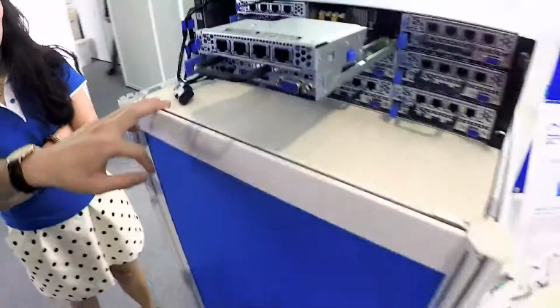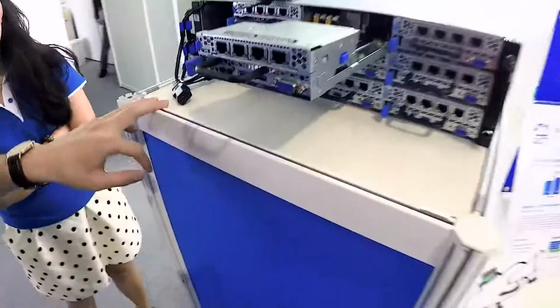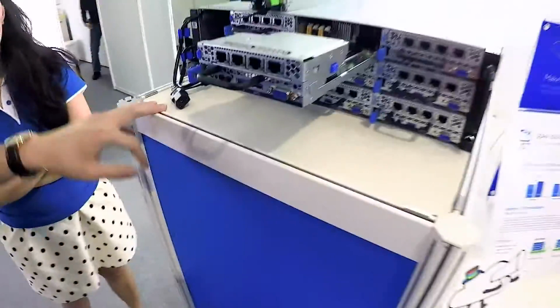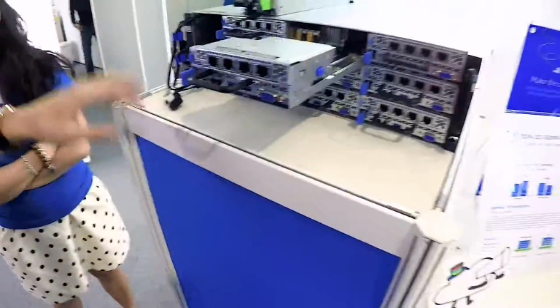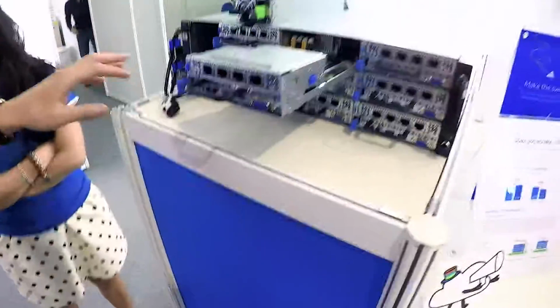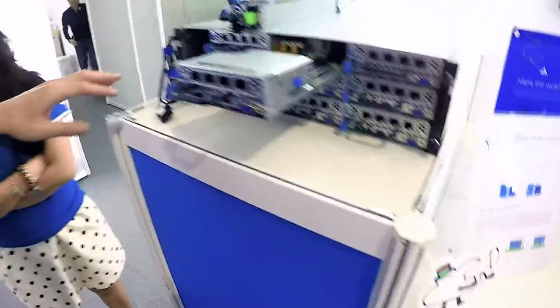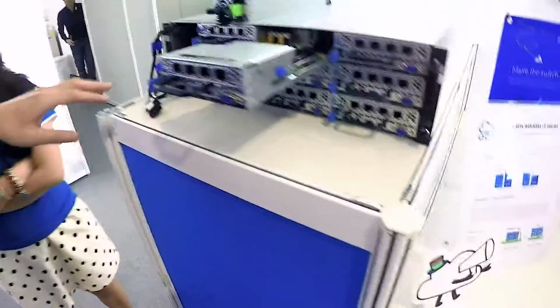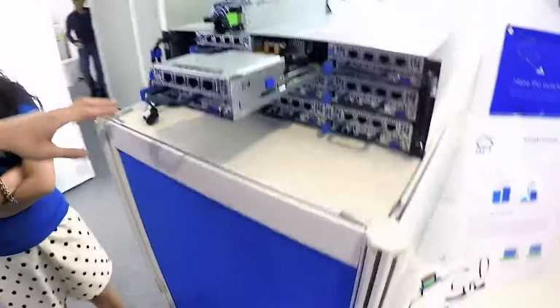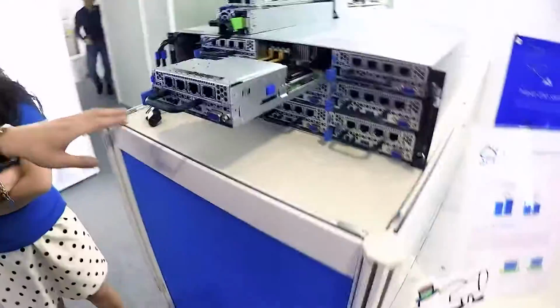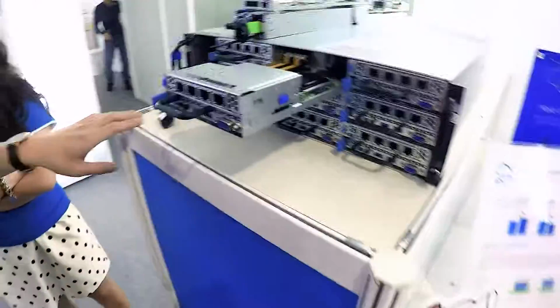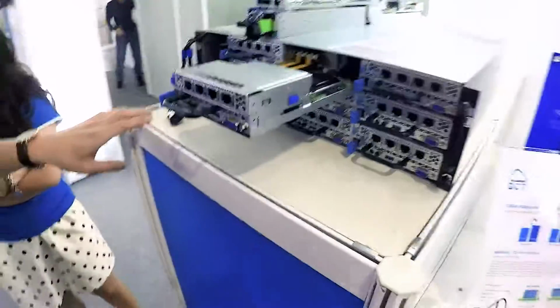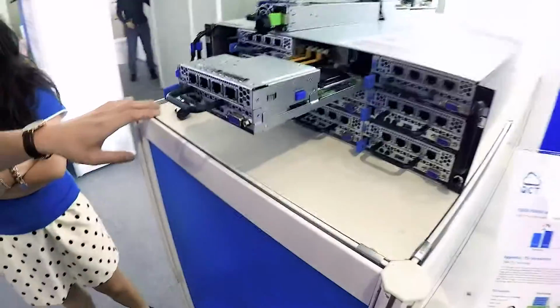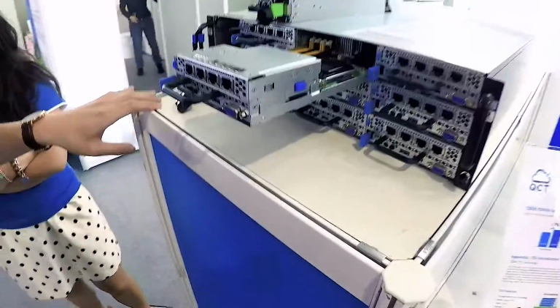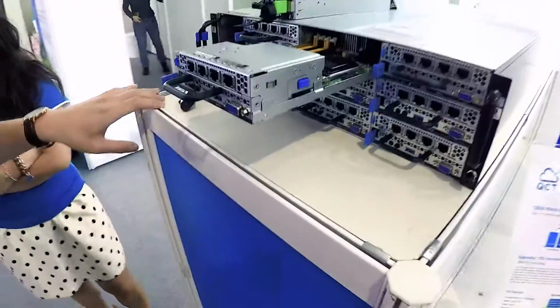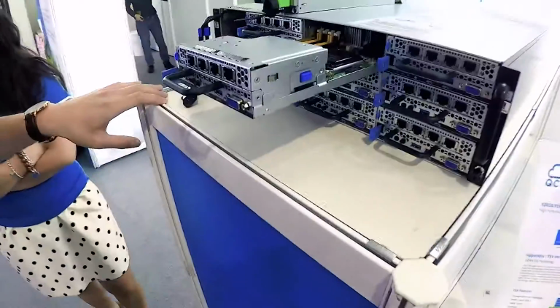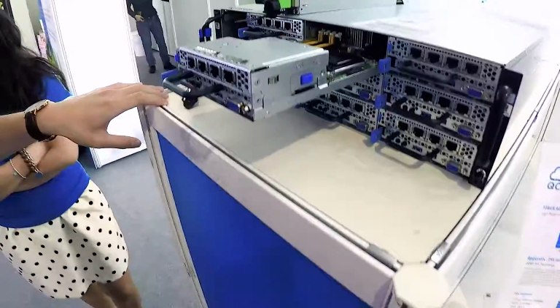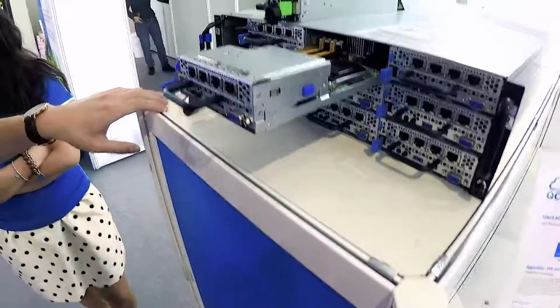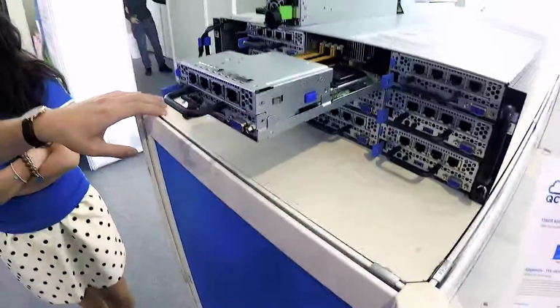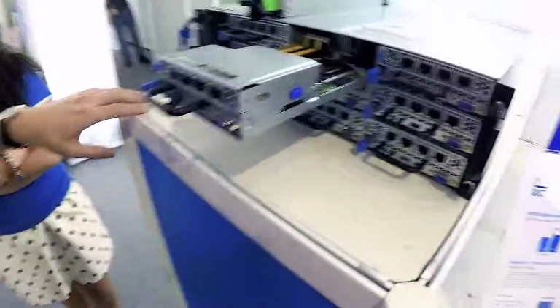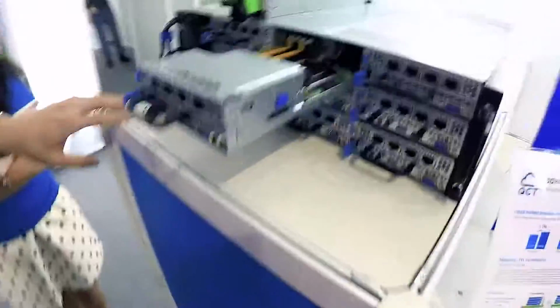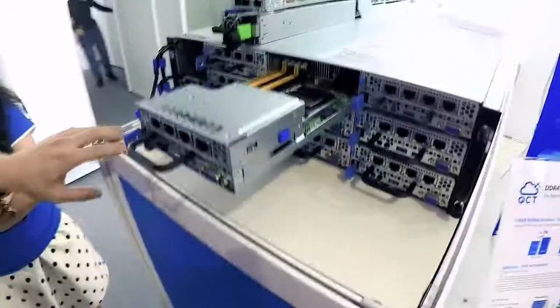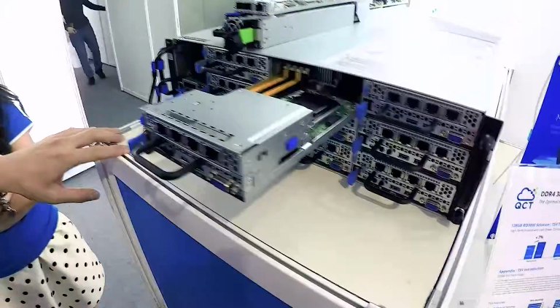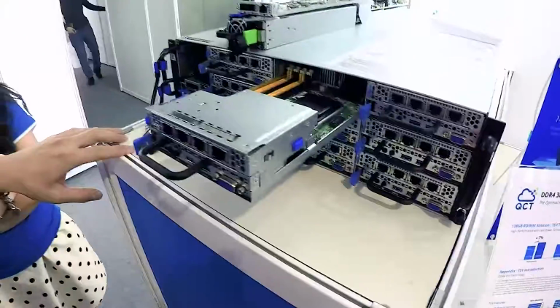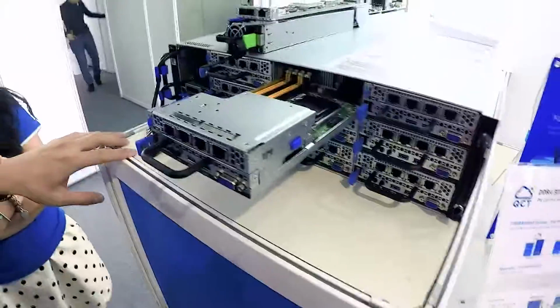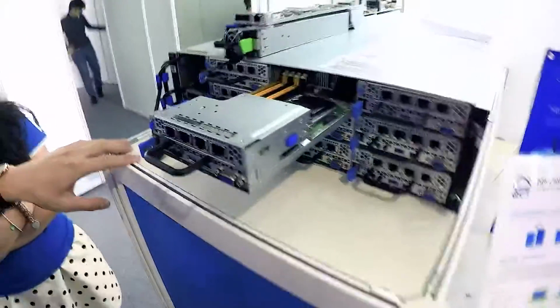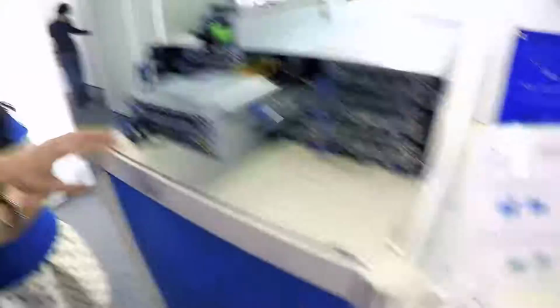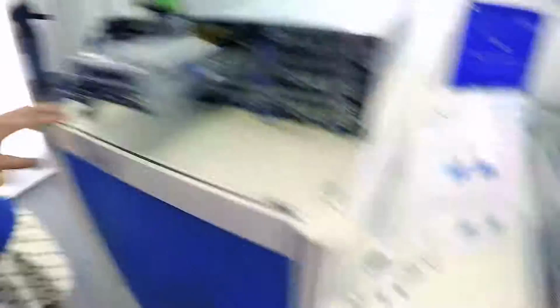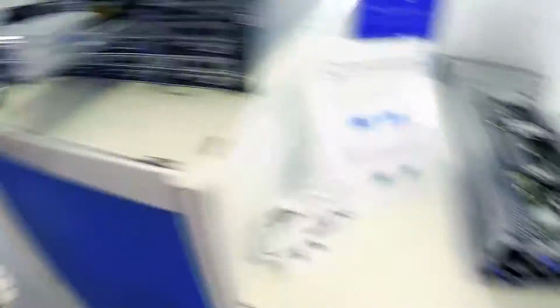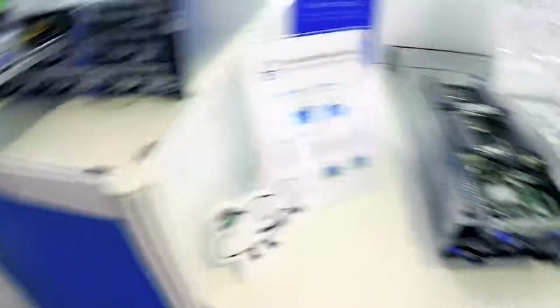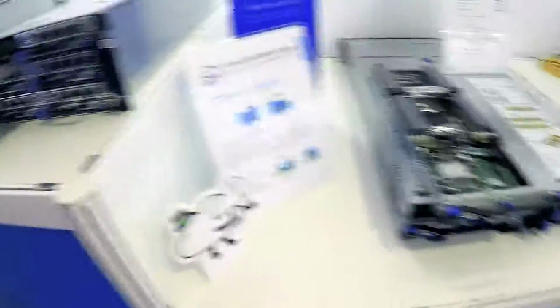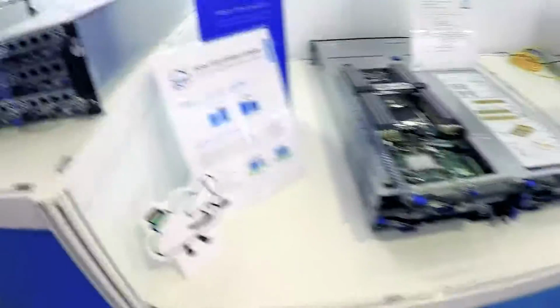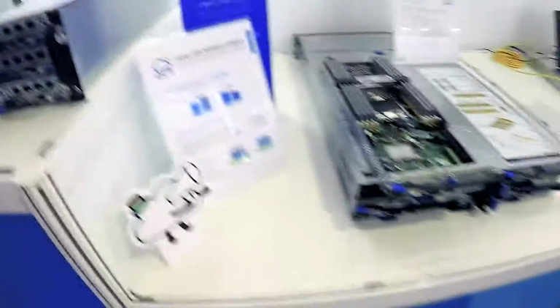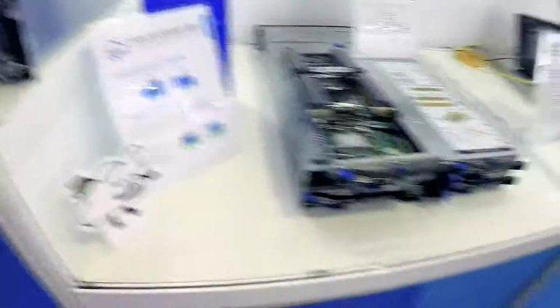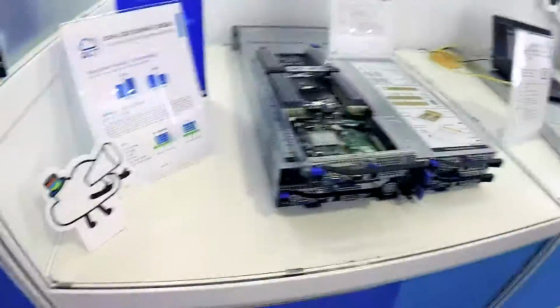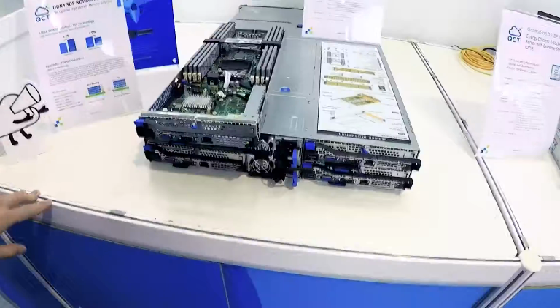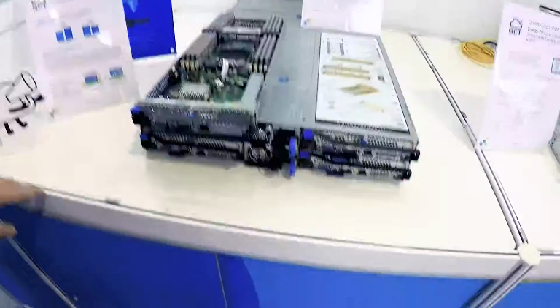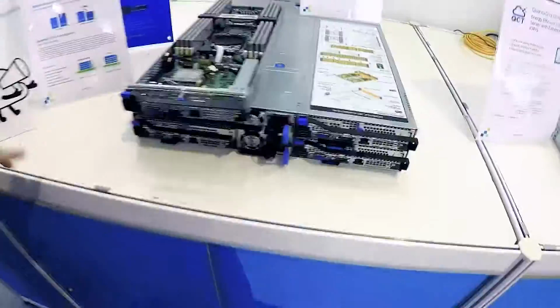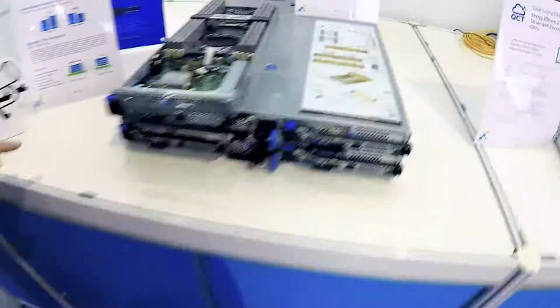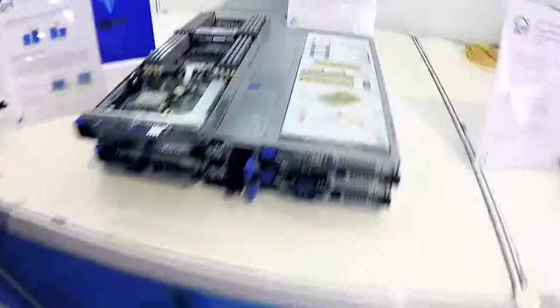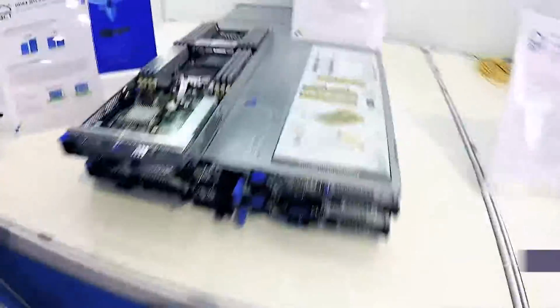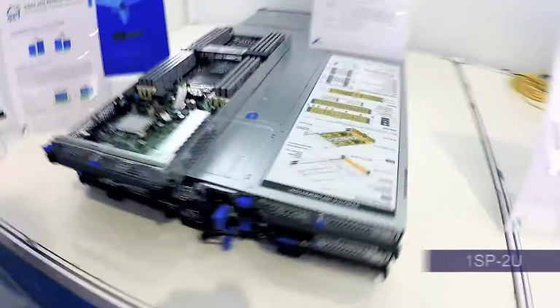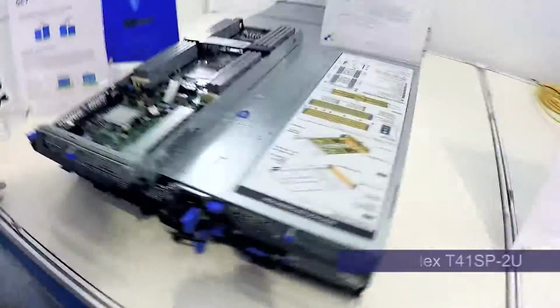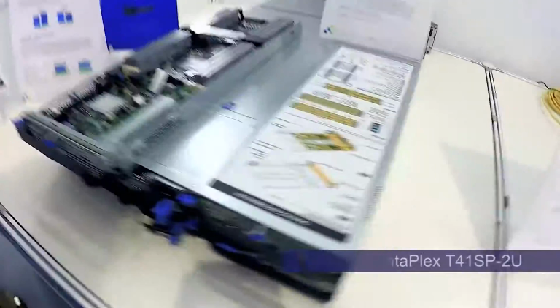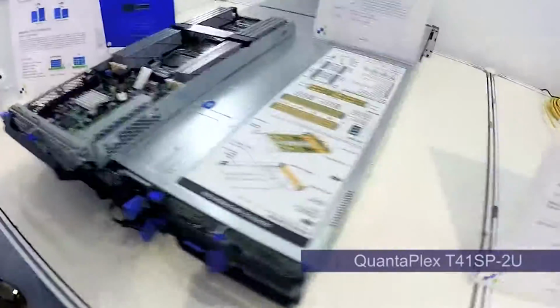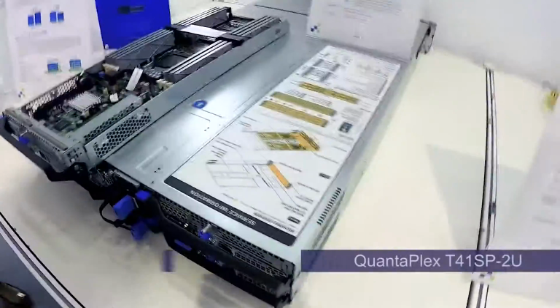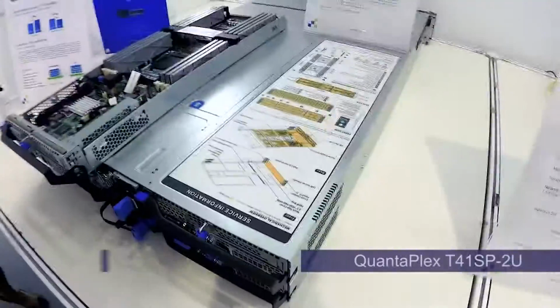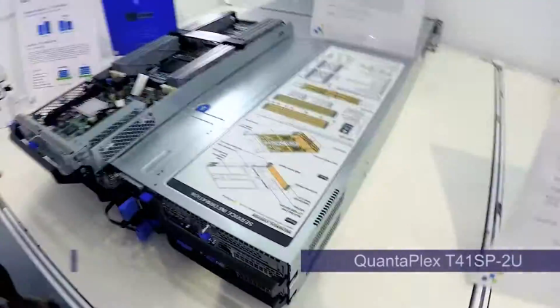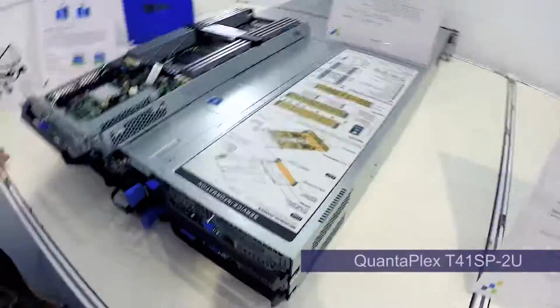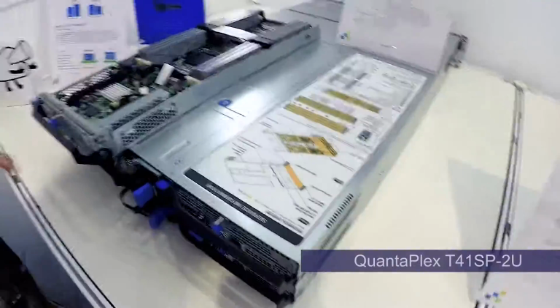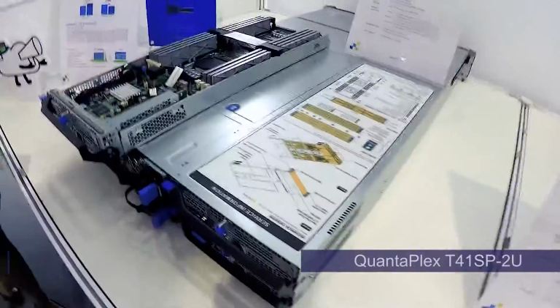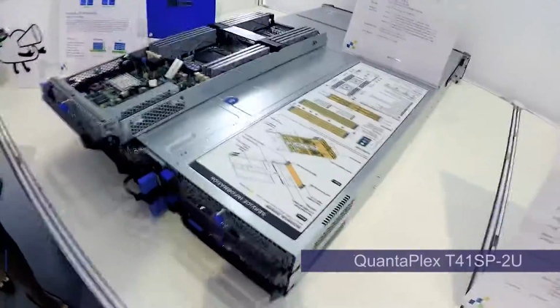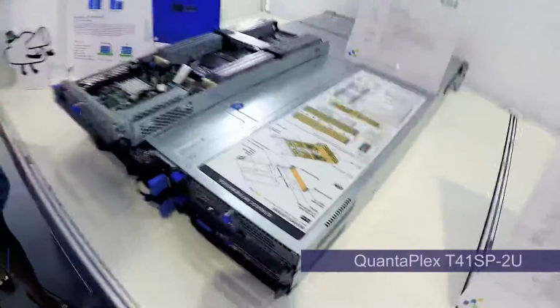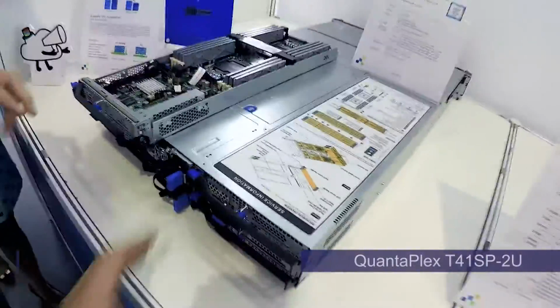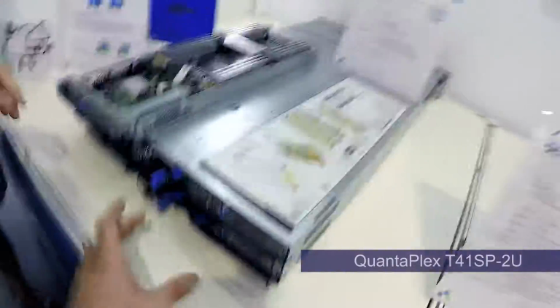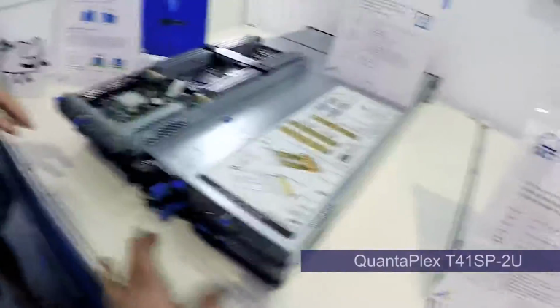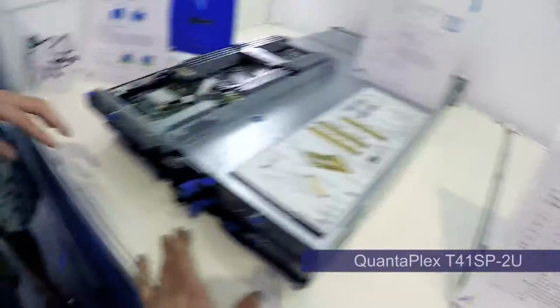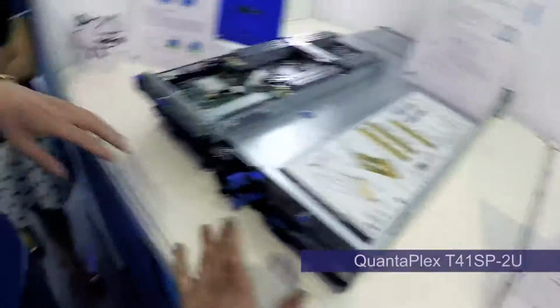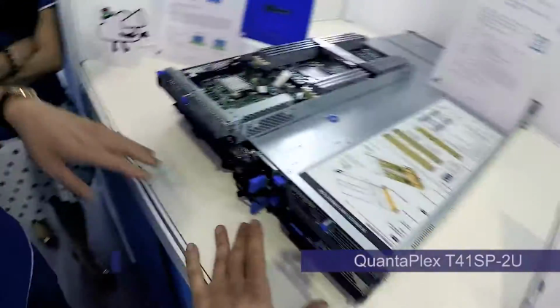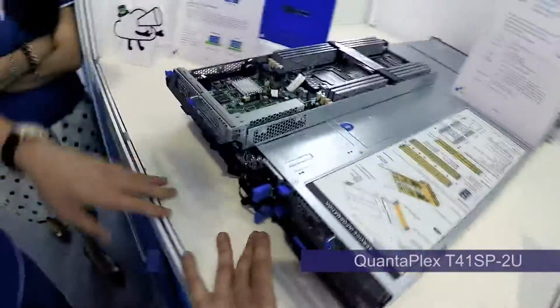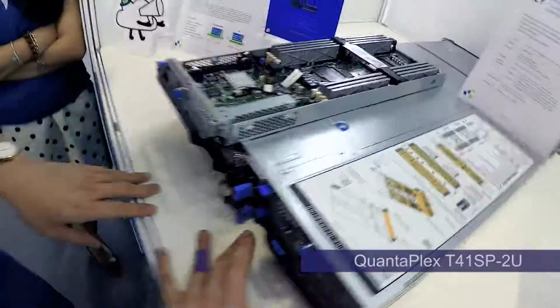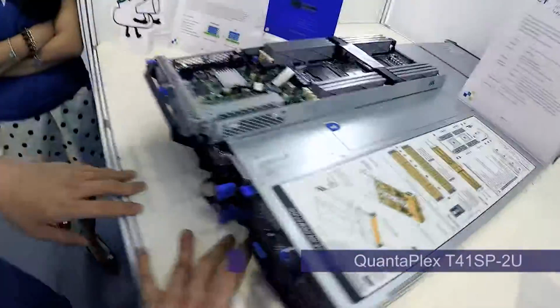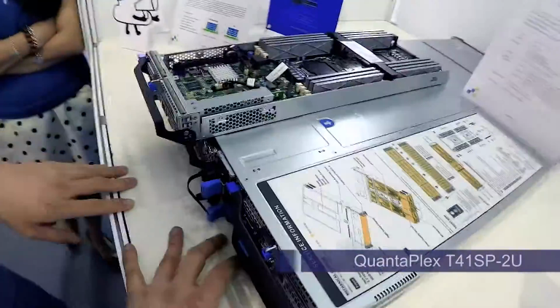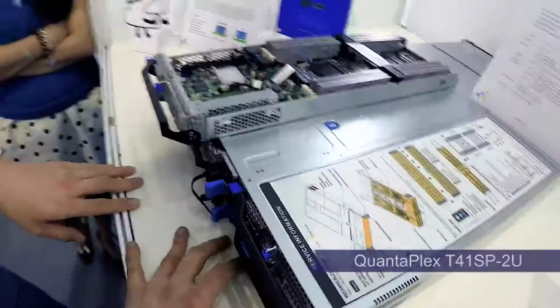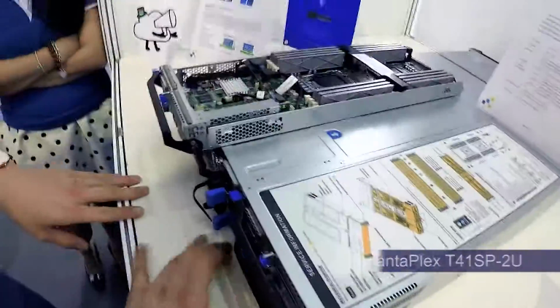So it's a parallel part — S2SP. NVMe is at the back here.